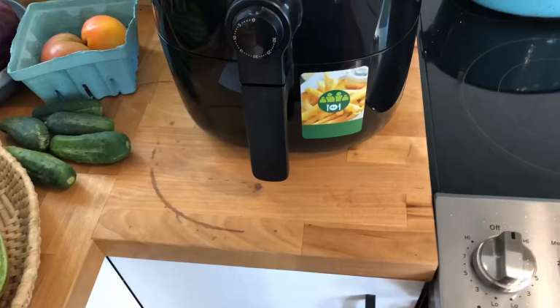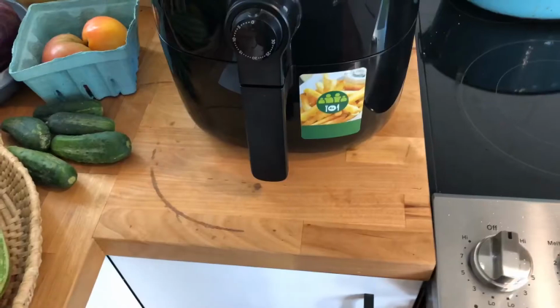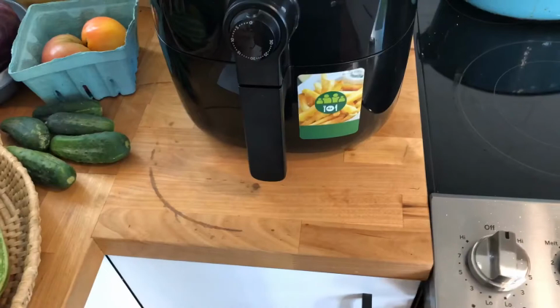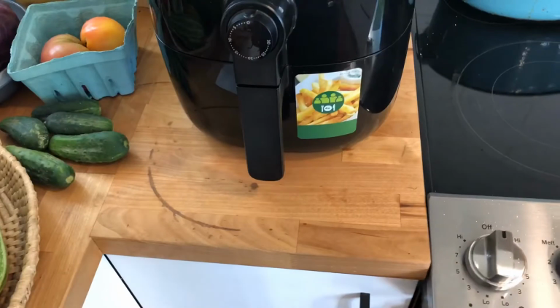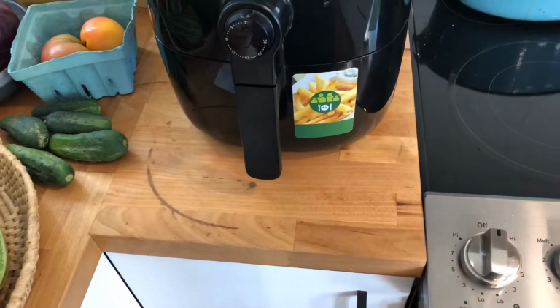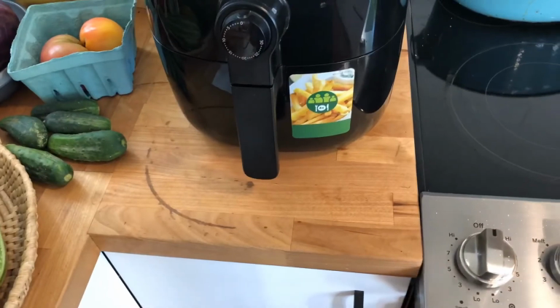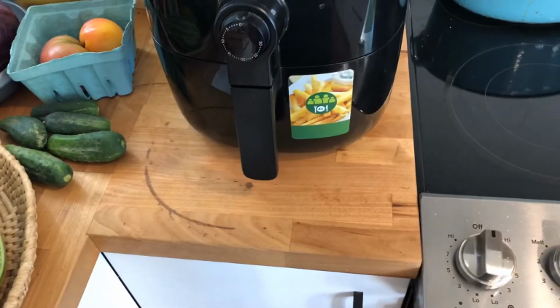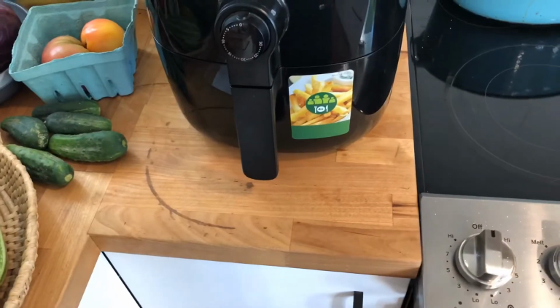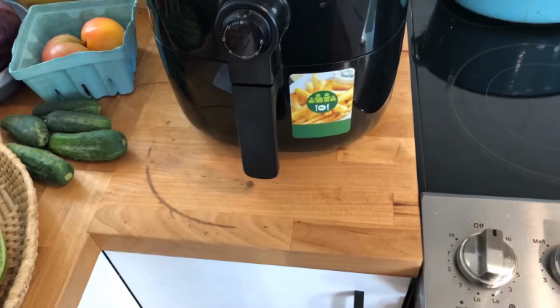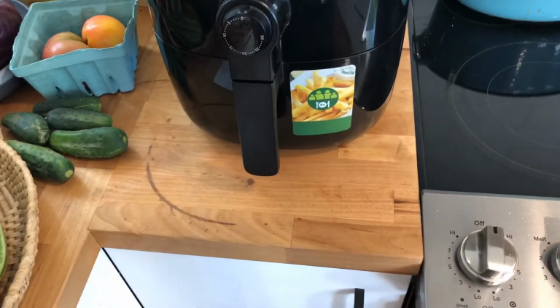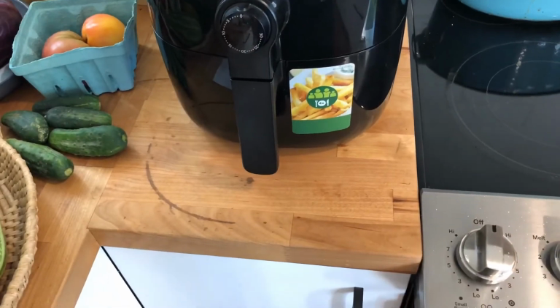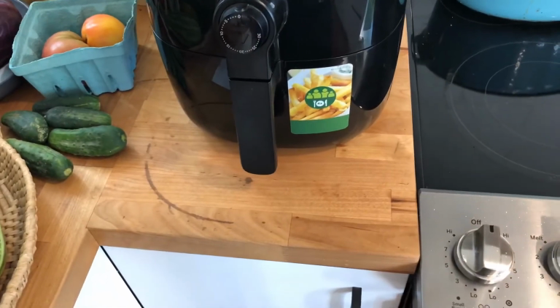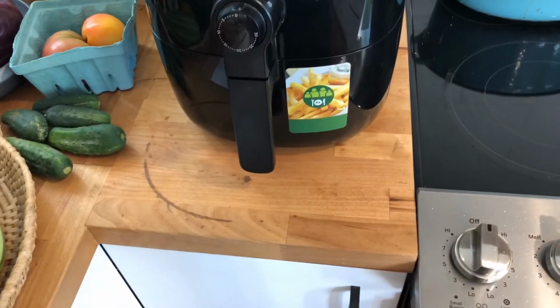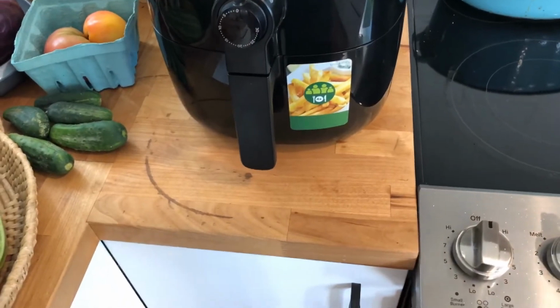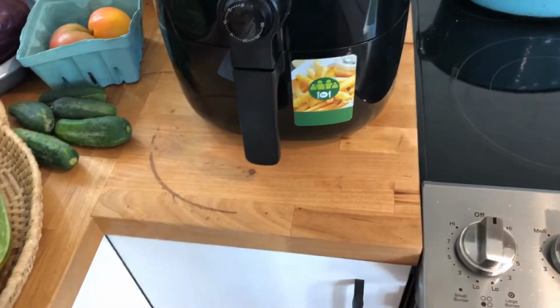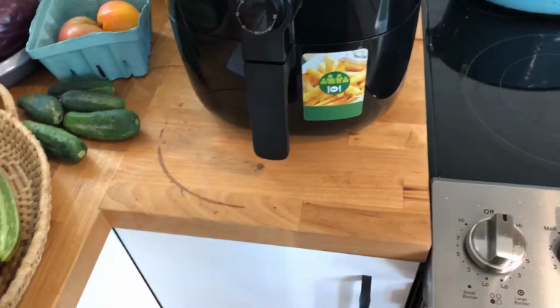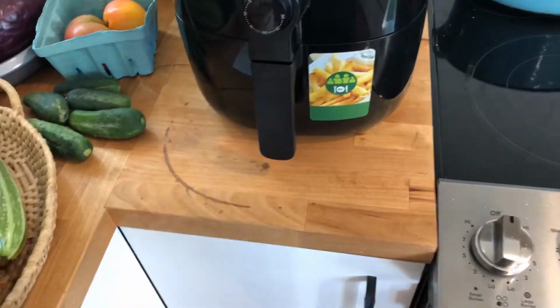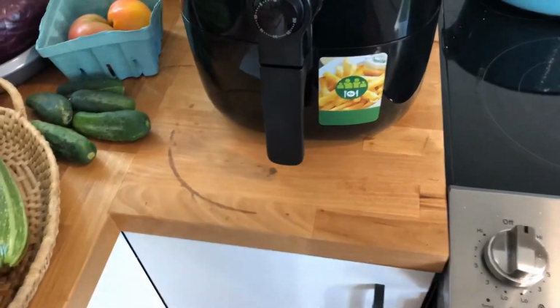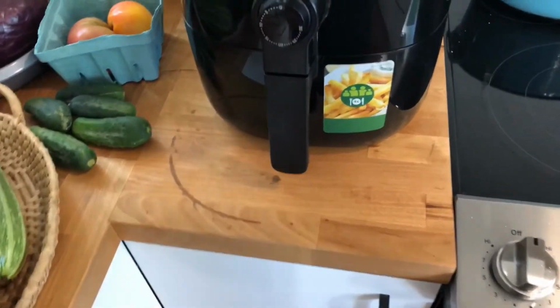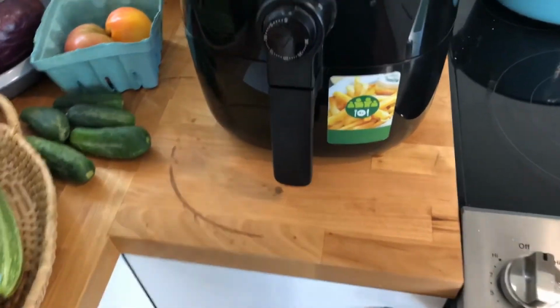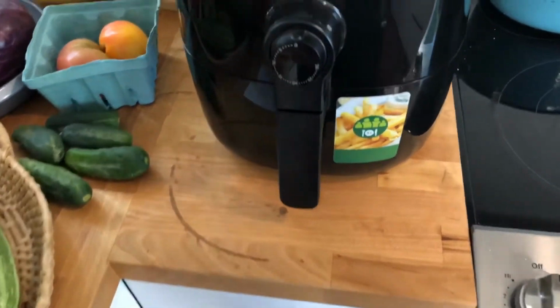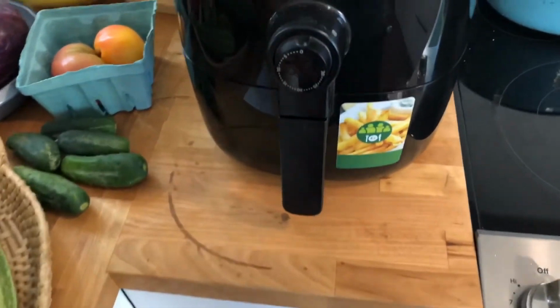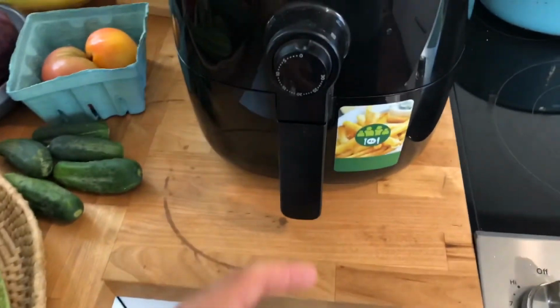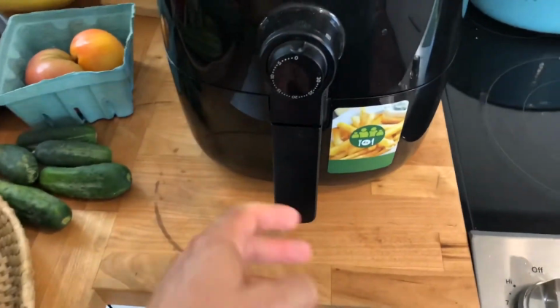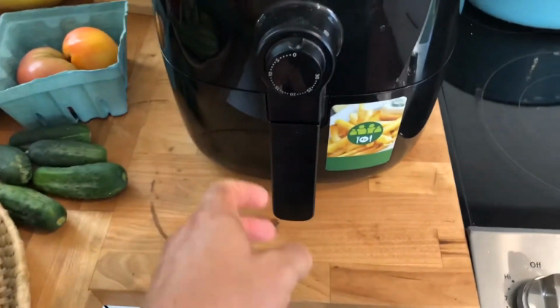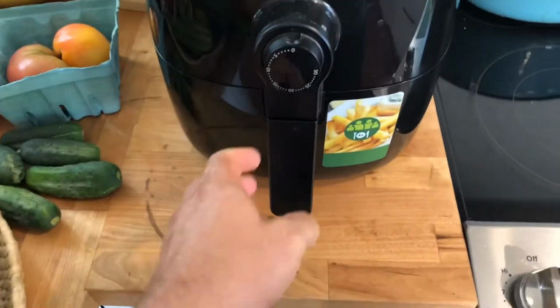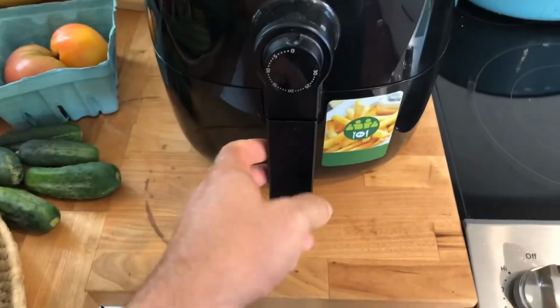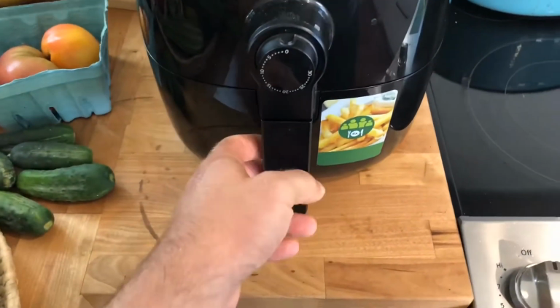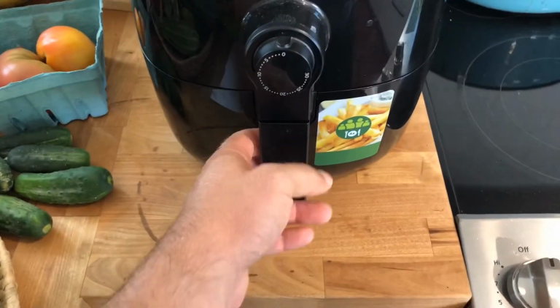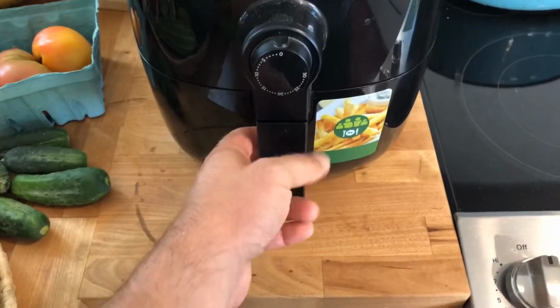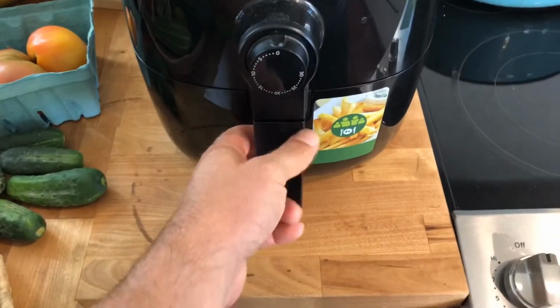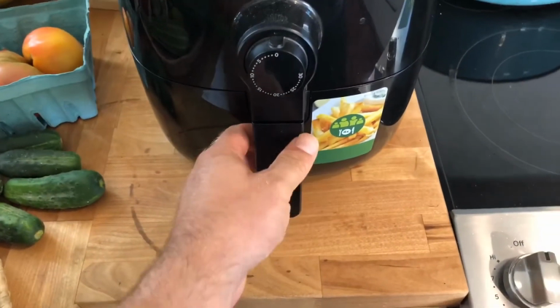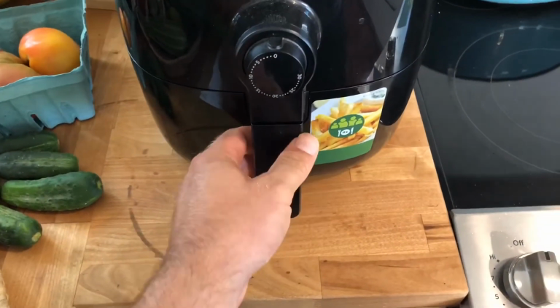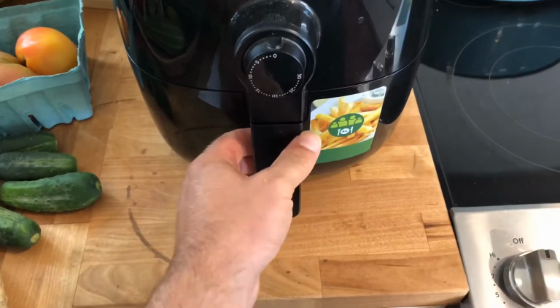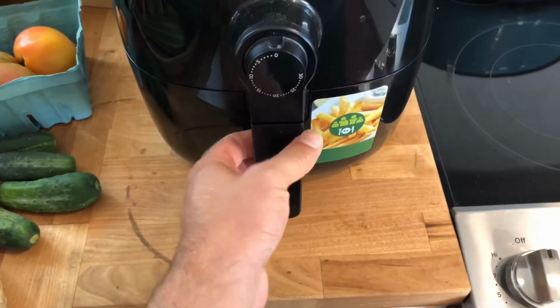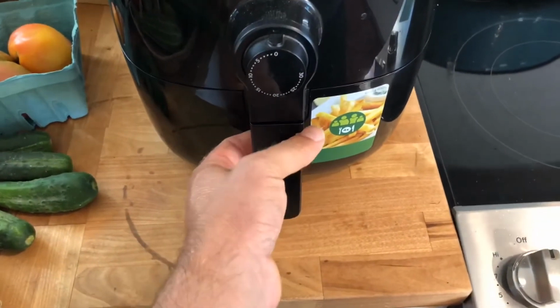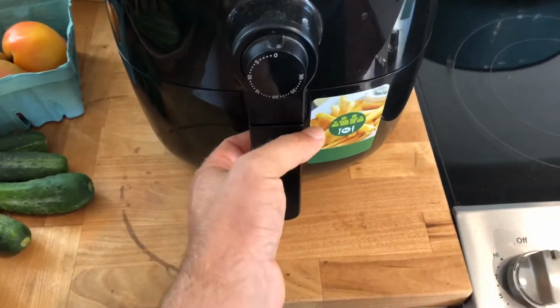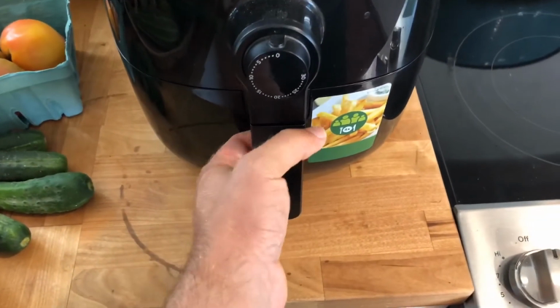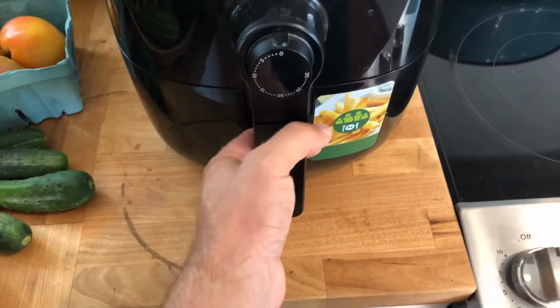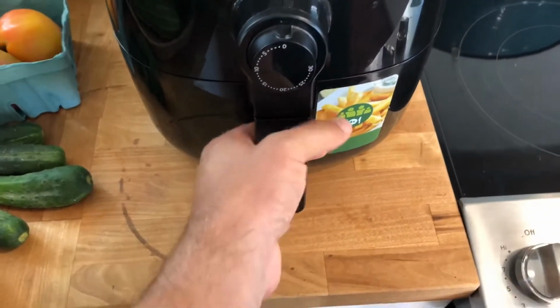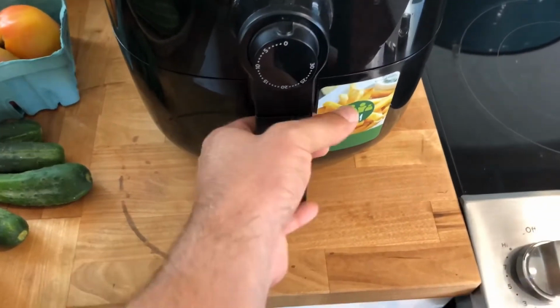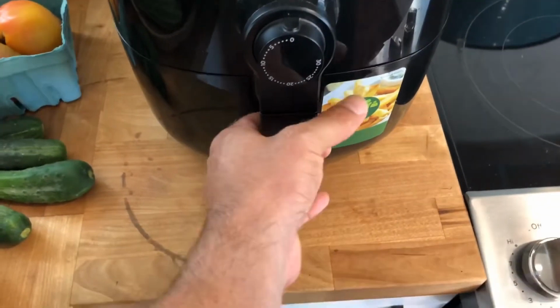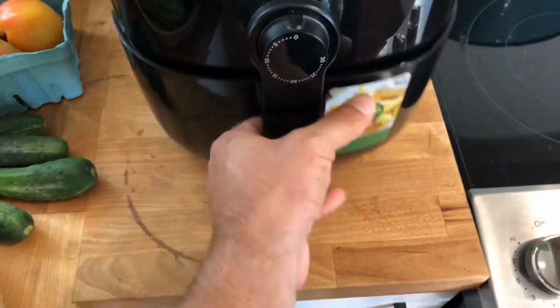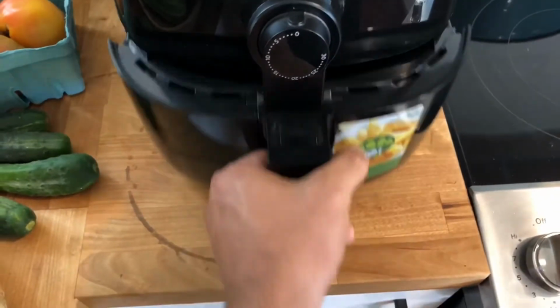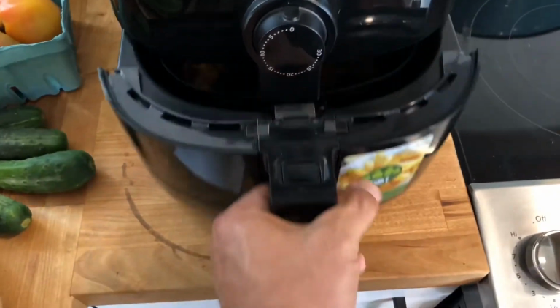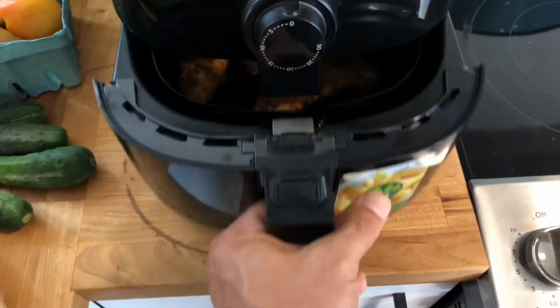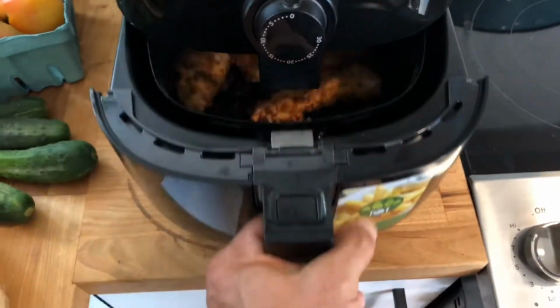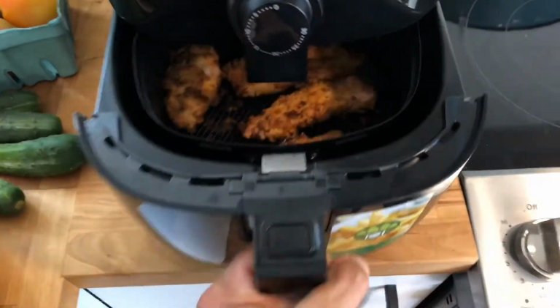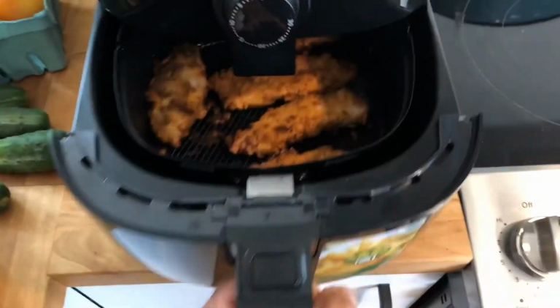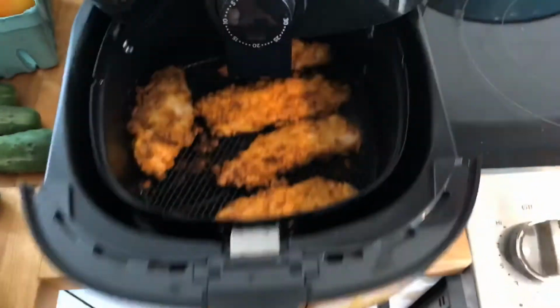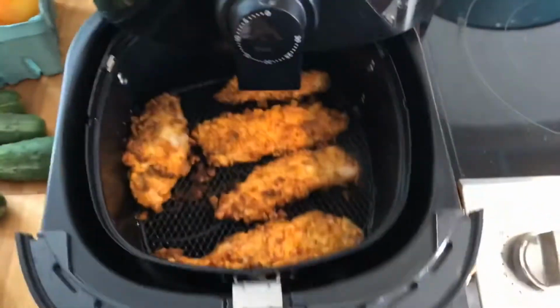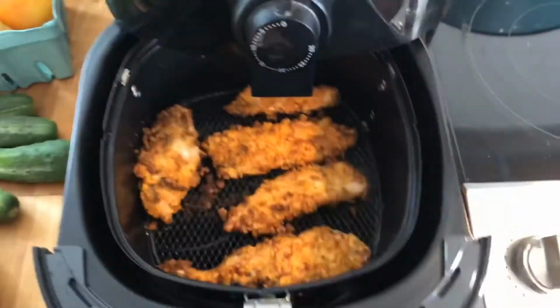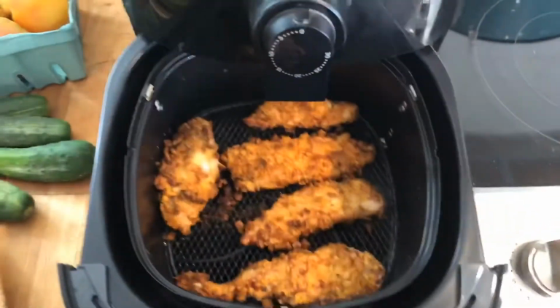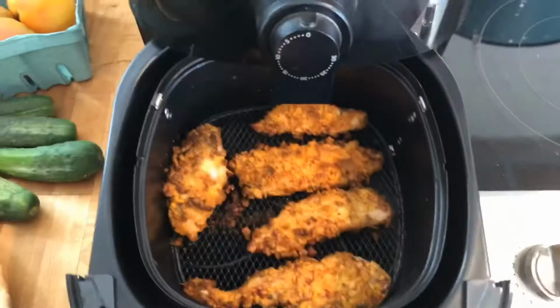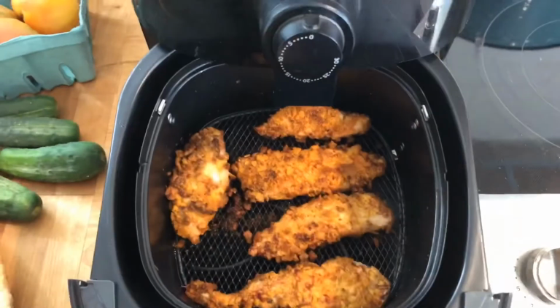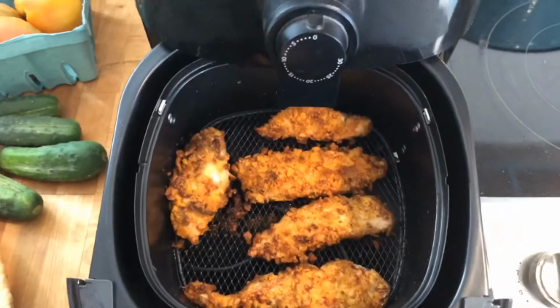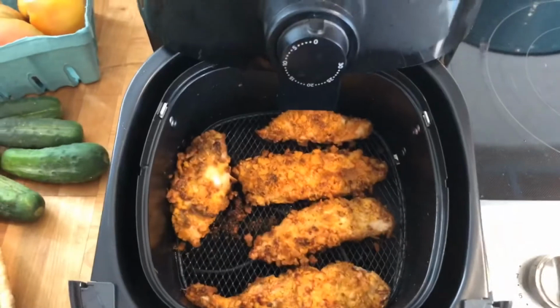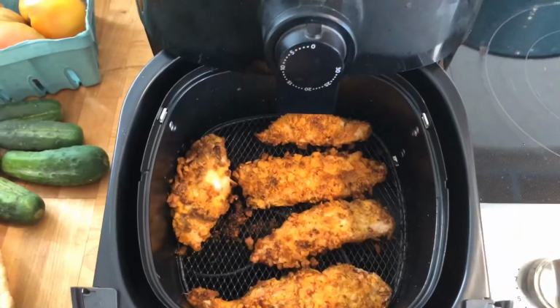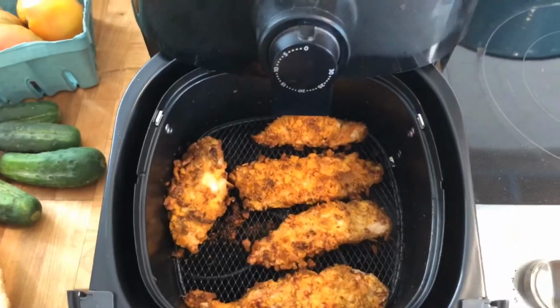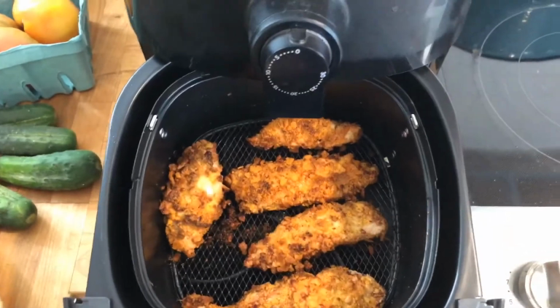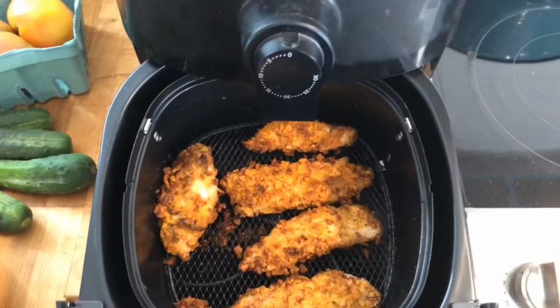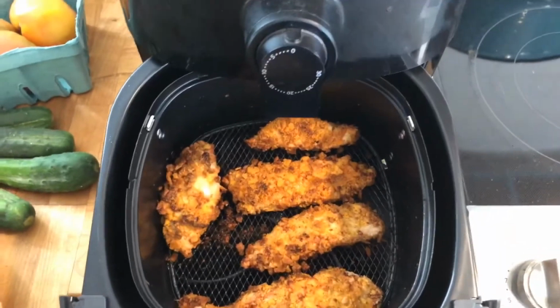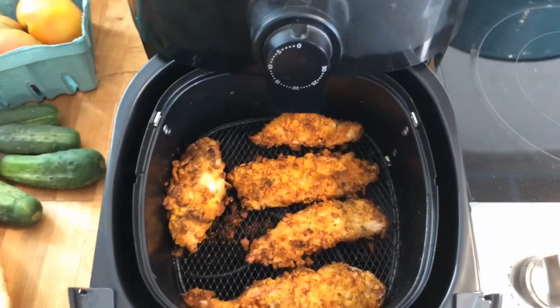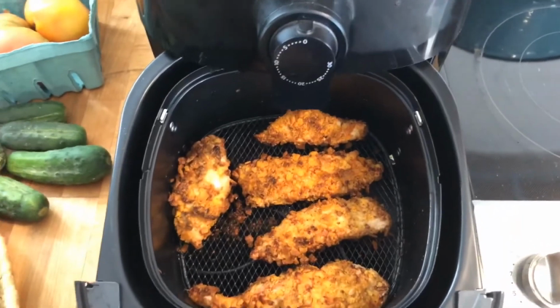Now I'm going to open this drawer and things — your life will change a little. Here's my tendies.